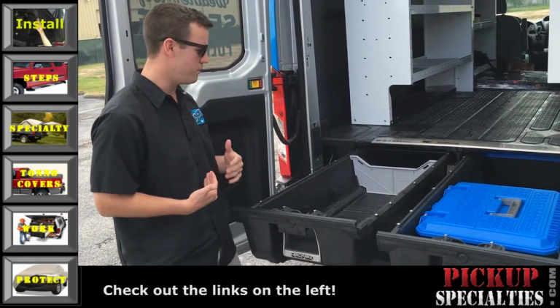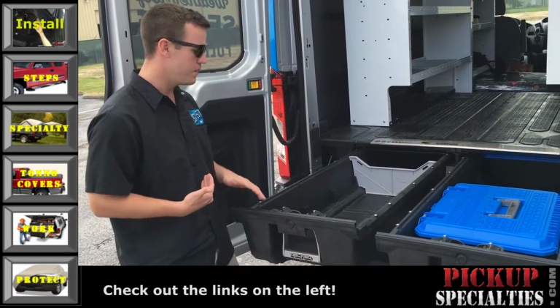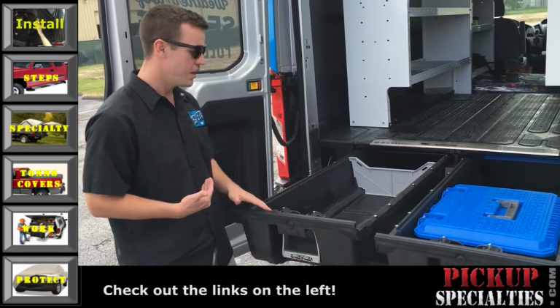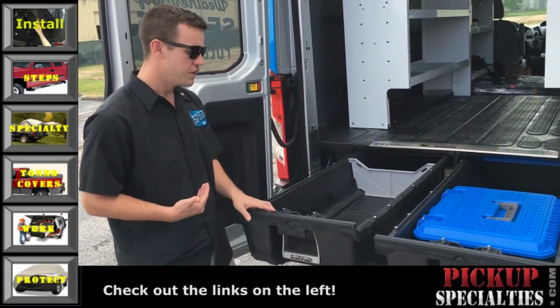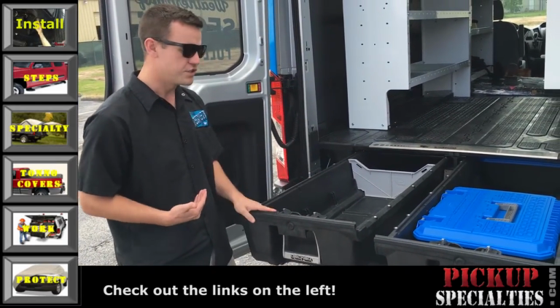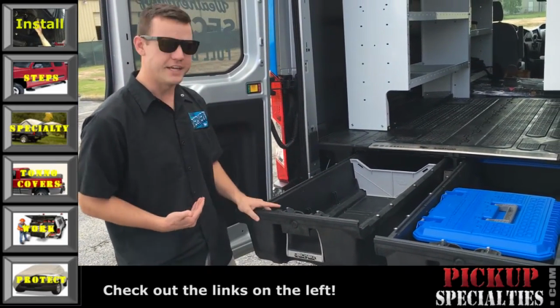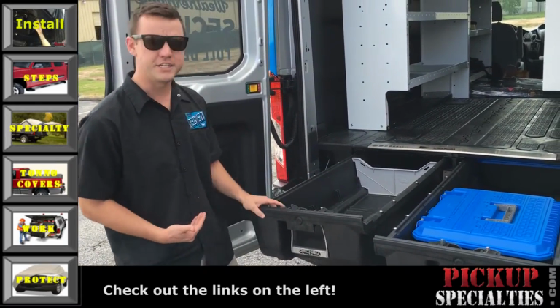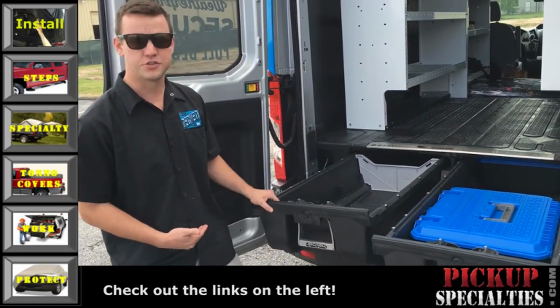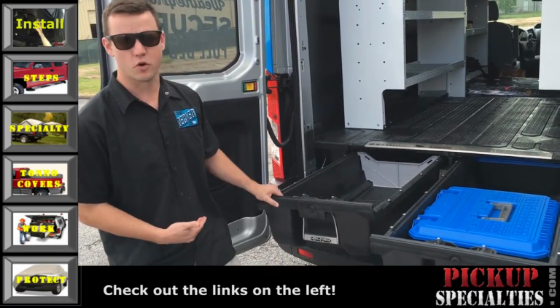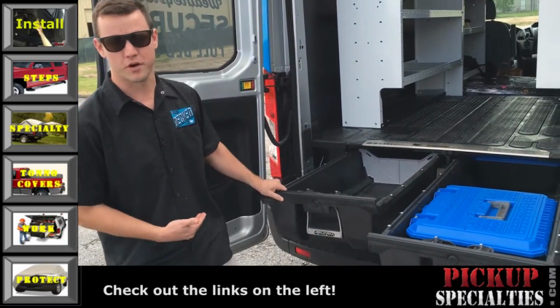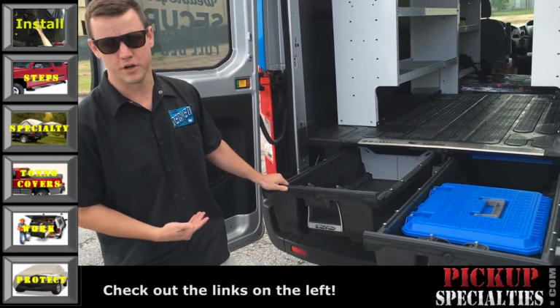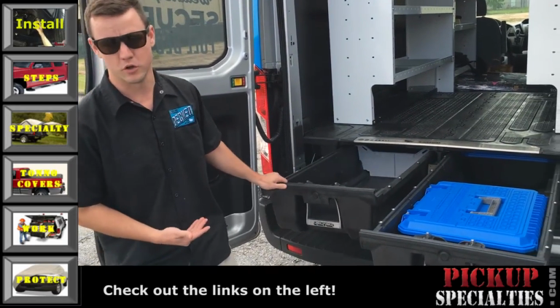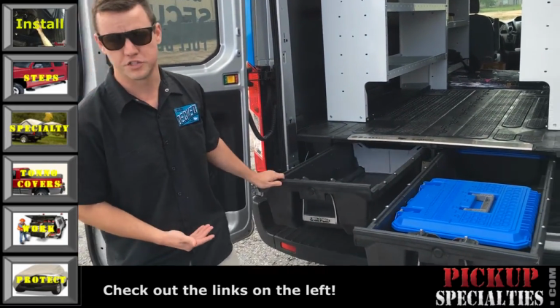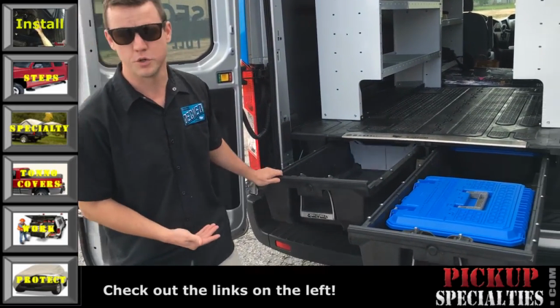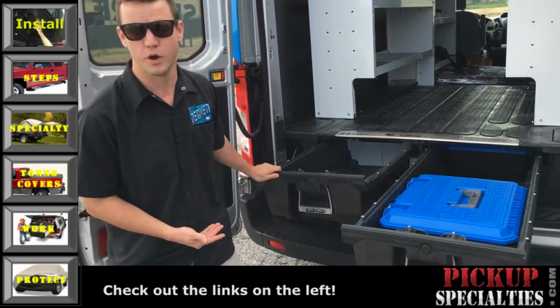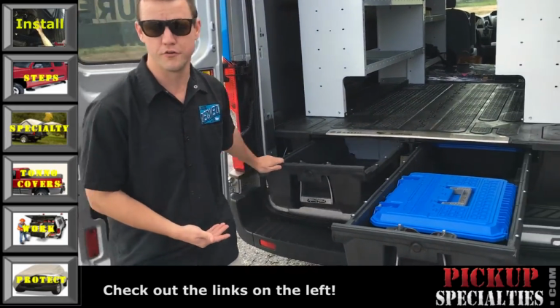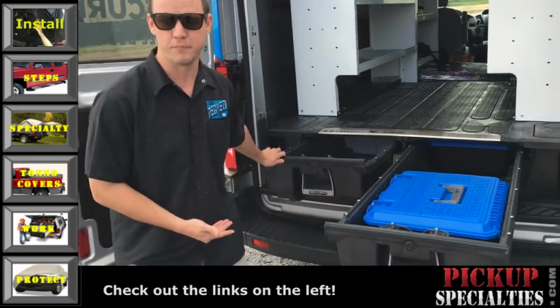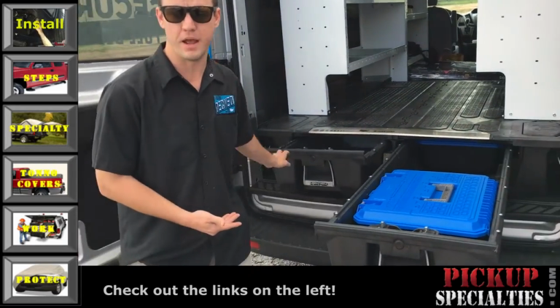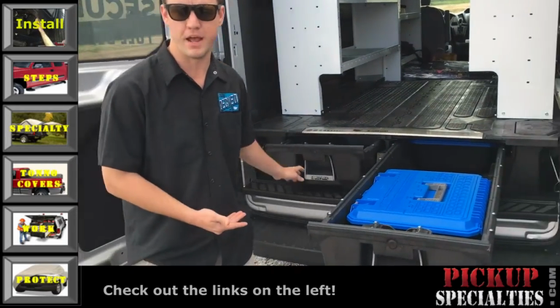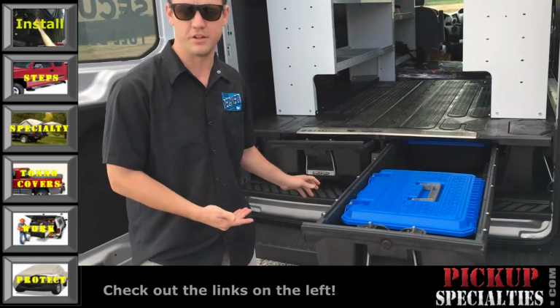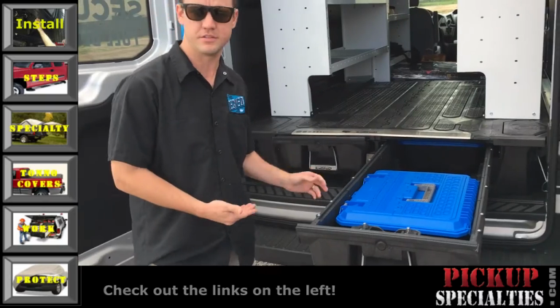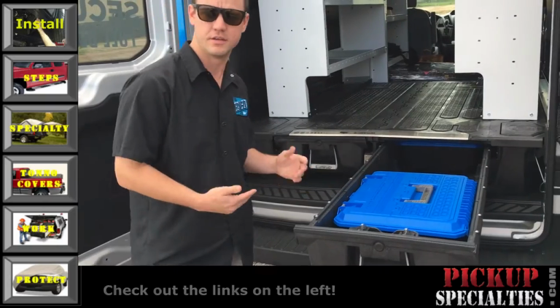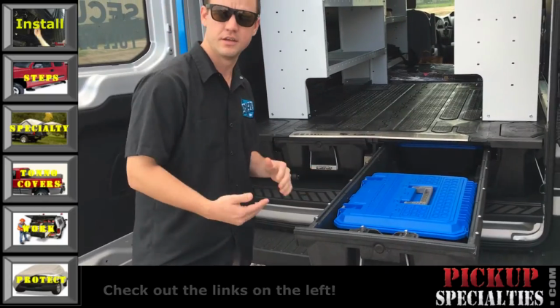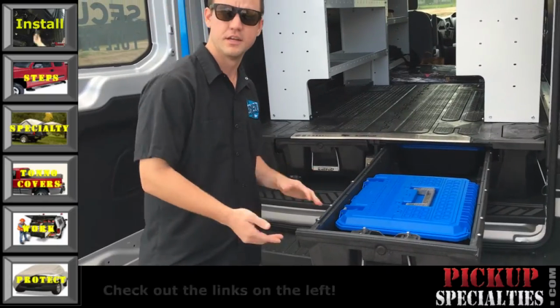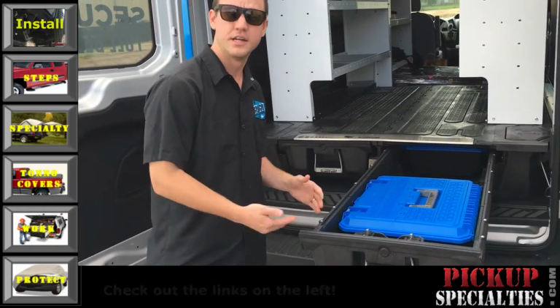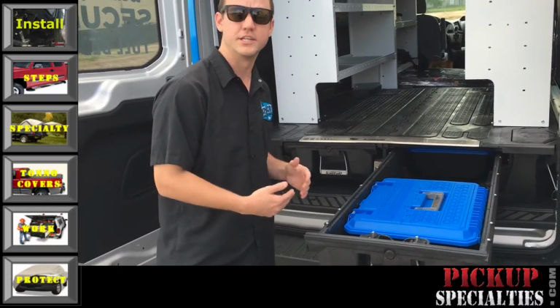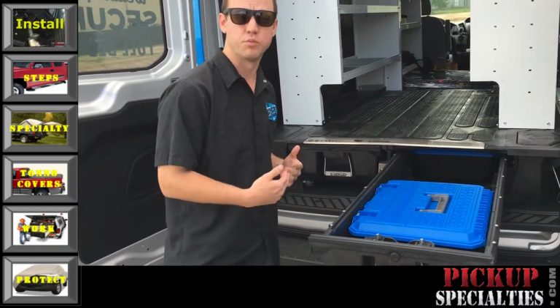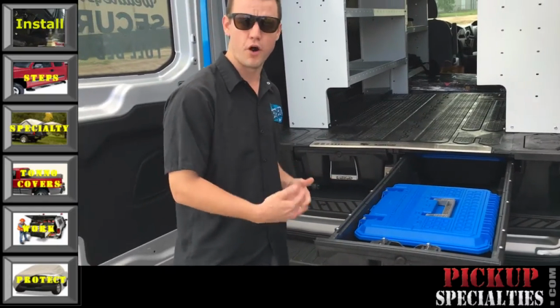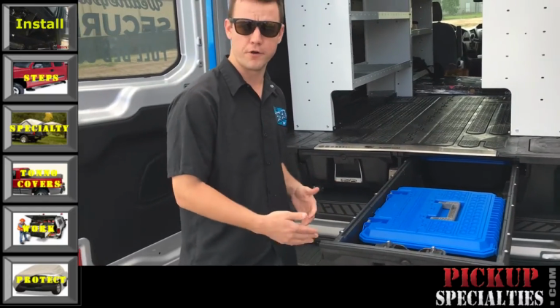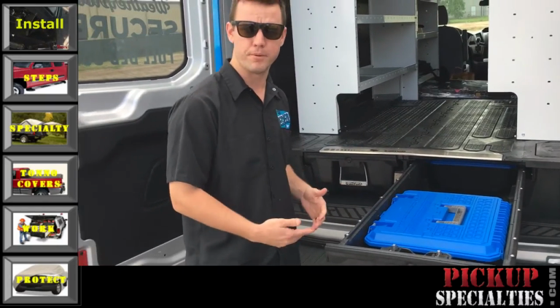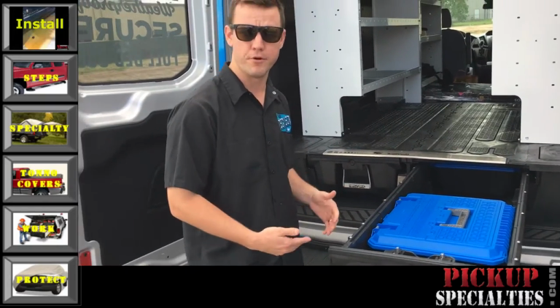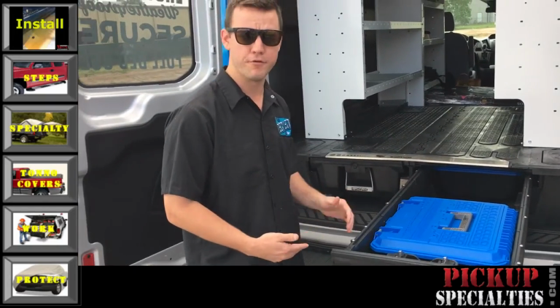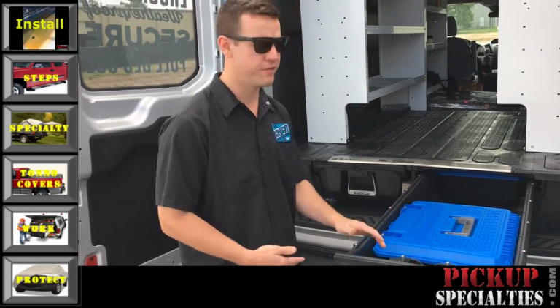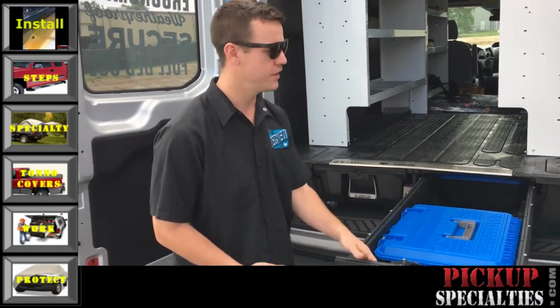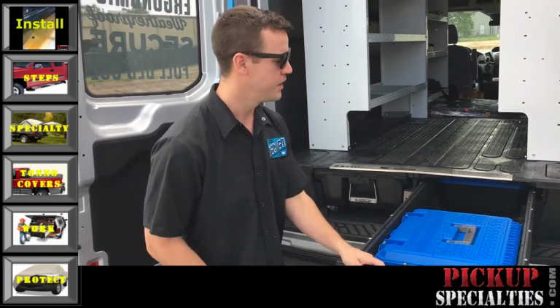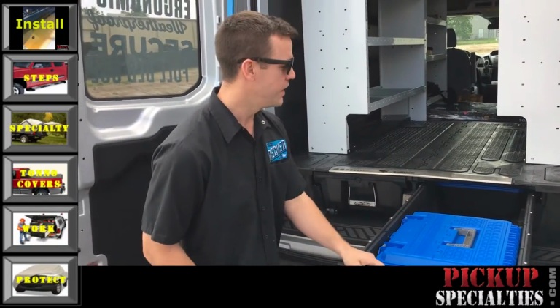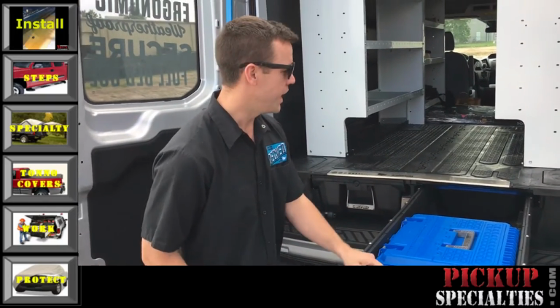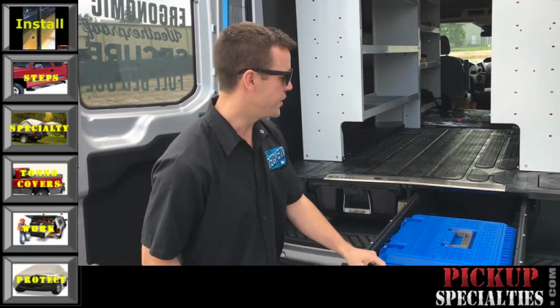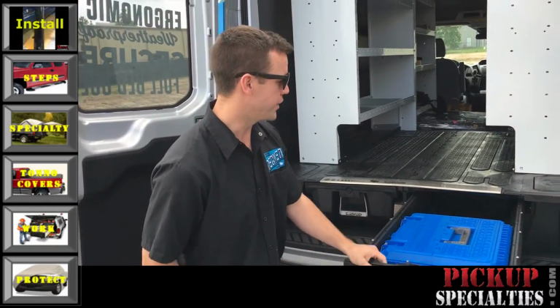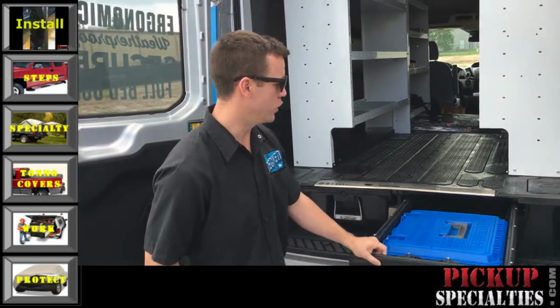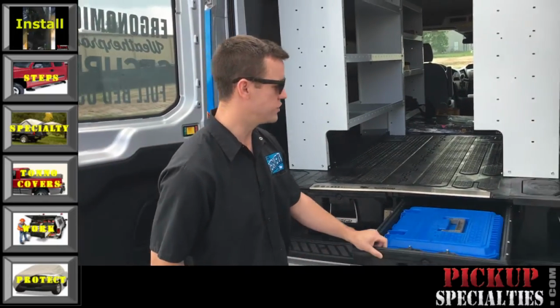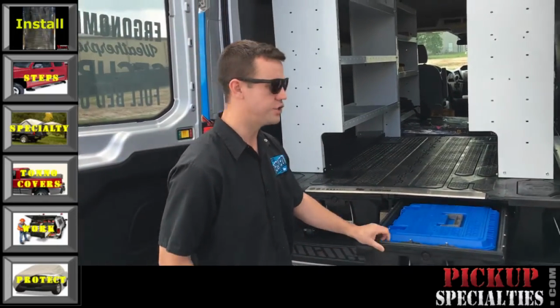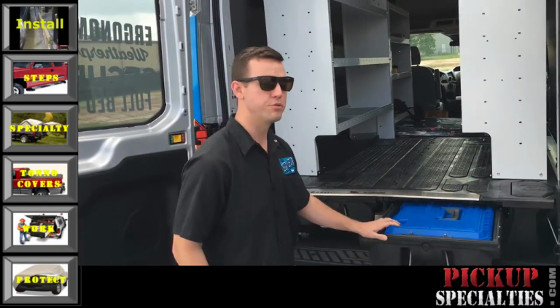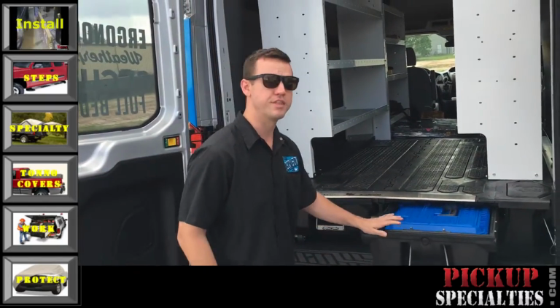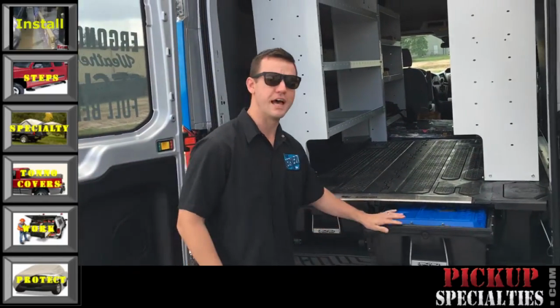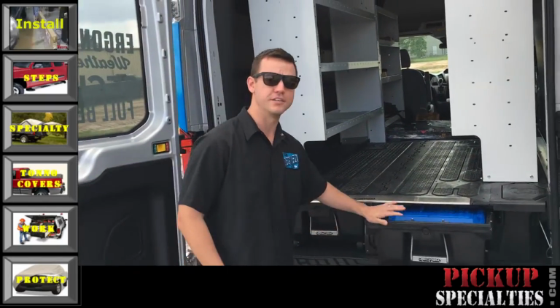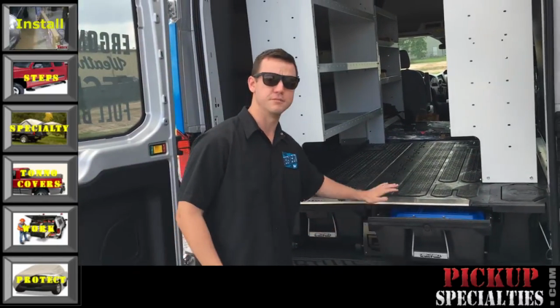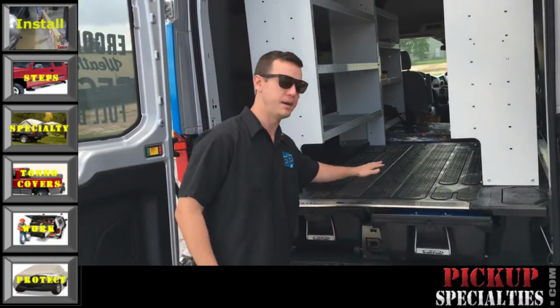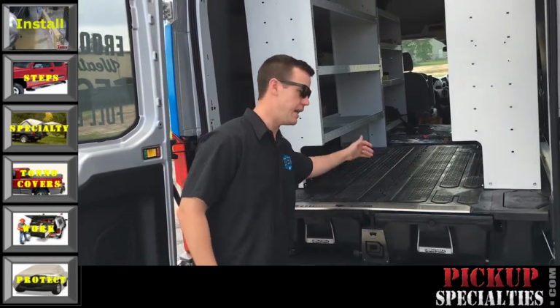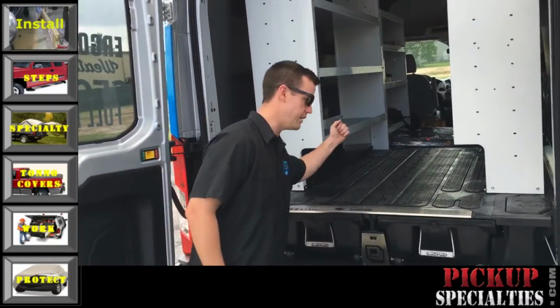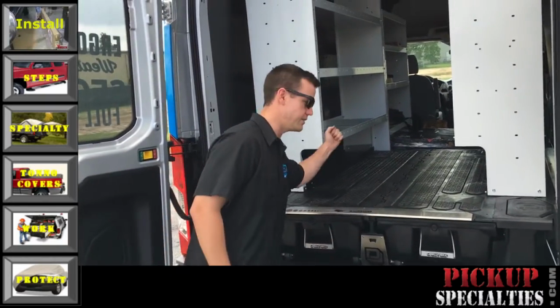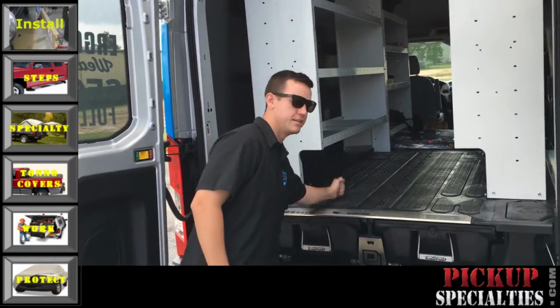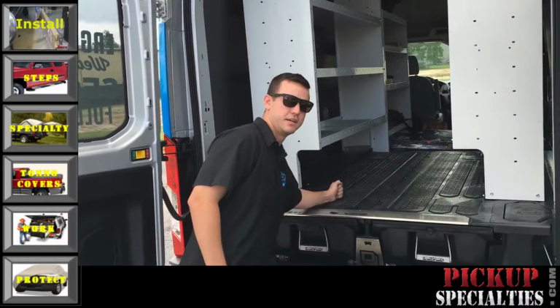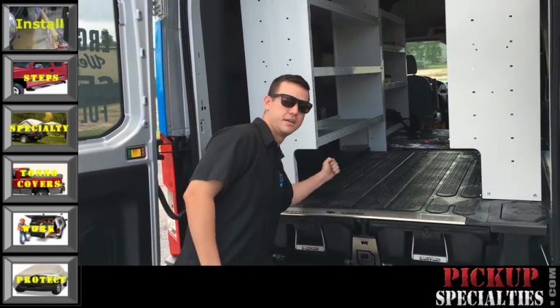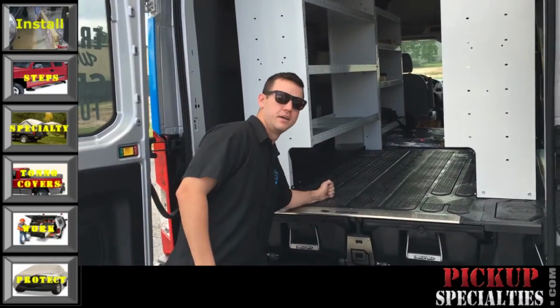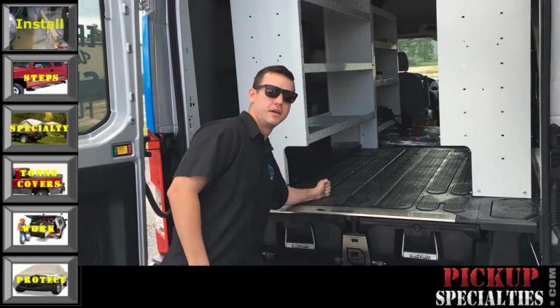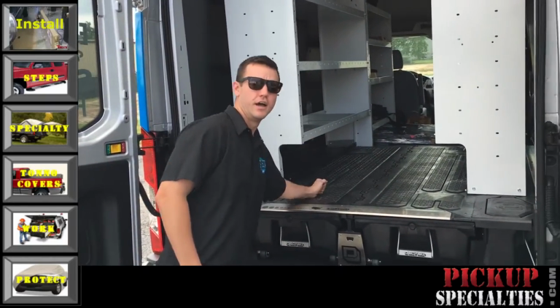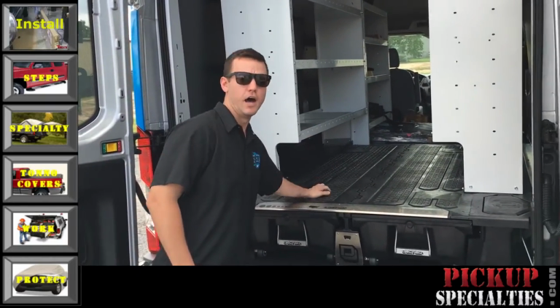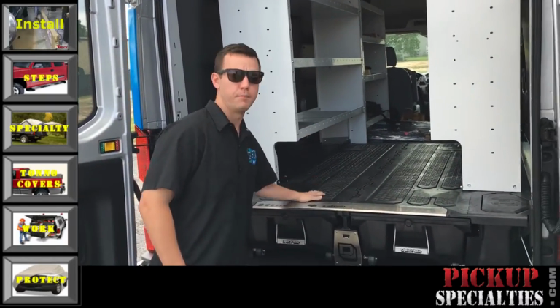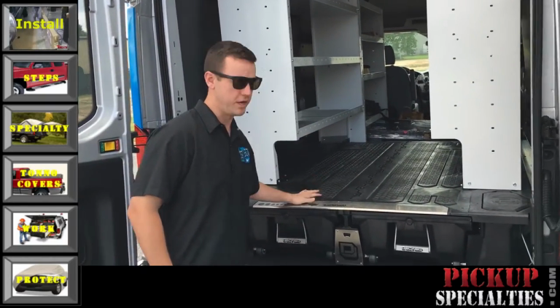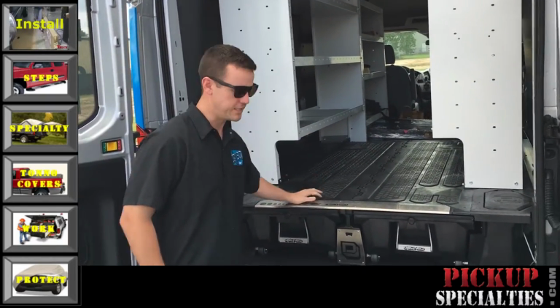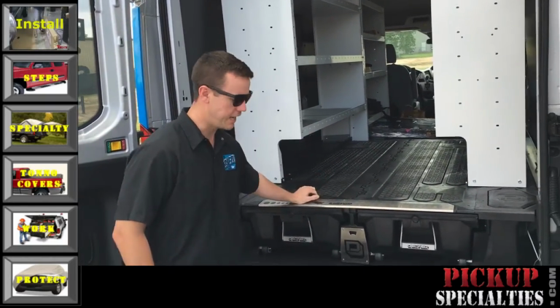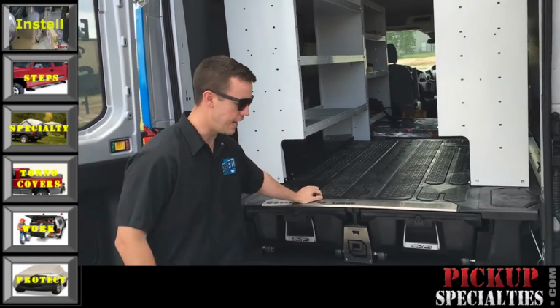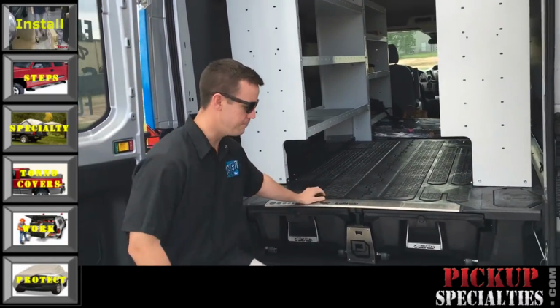Each drawer can hold 200 pounds, it's waterproof, and you can hold 2,000 pounds up on top.